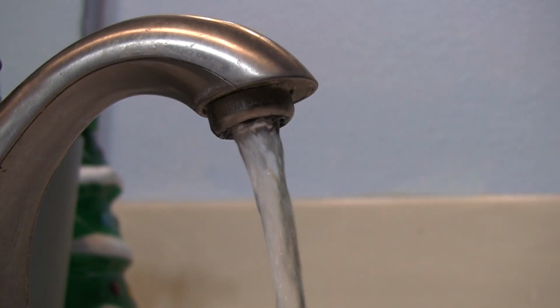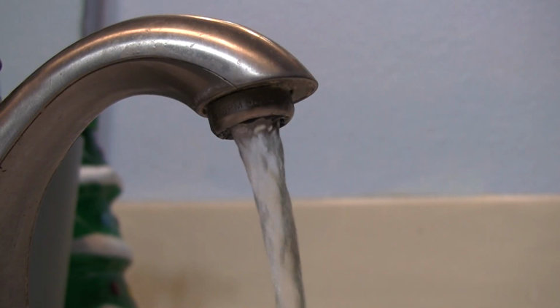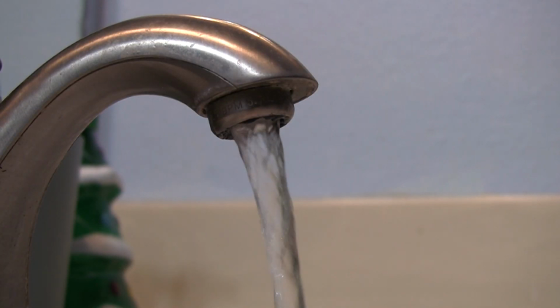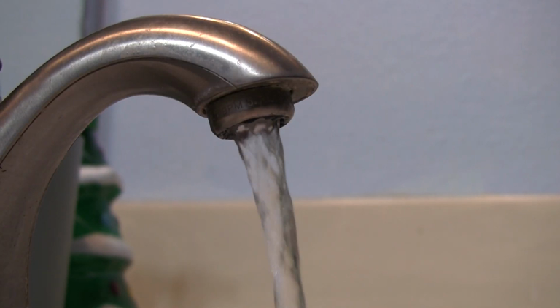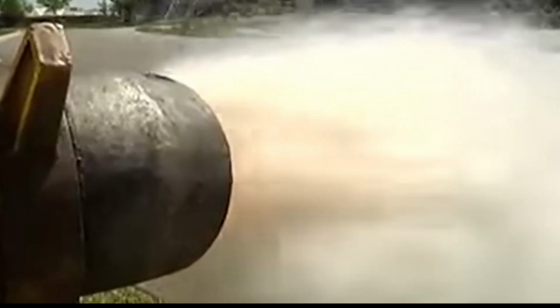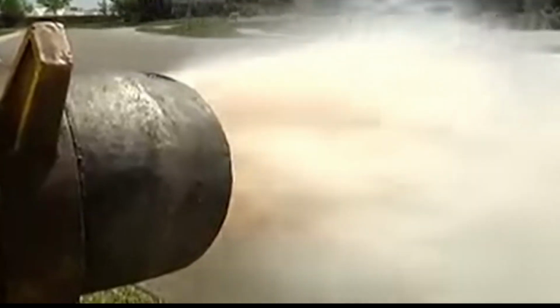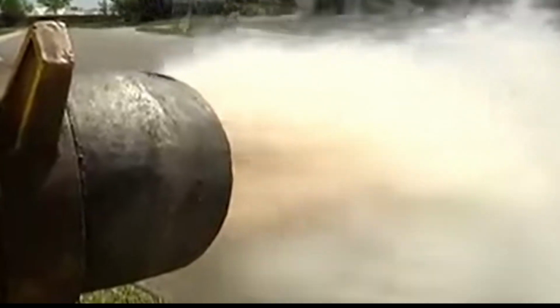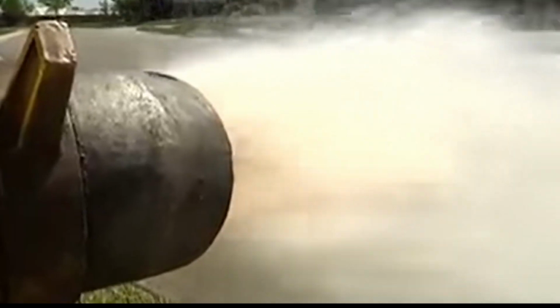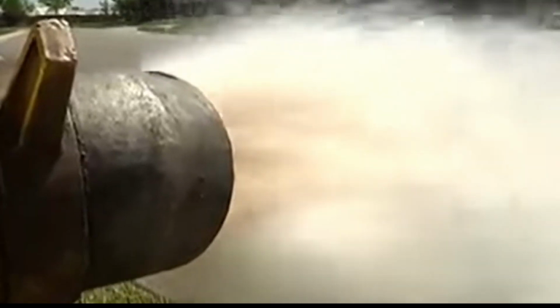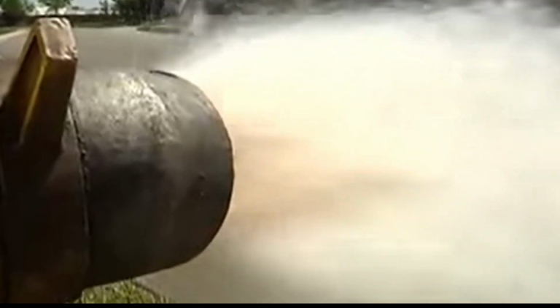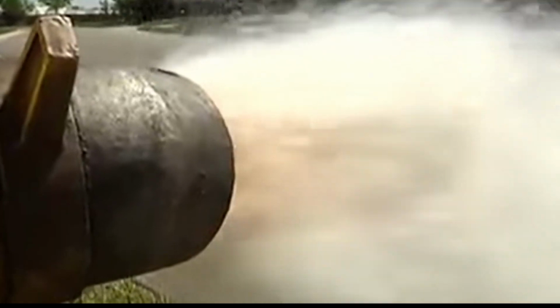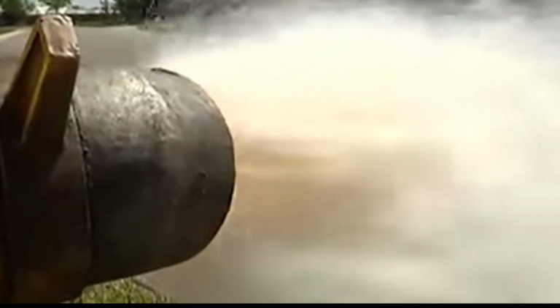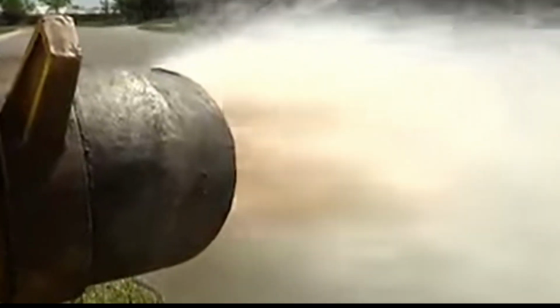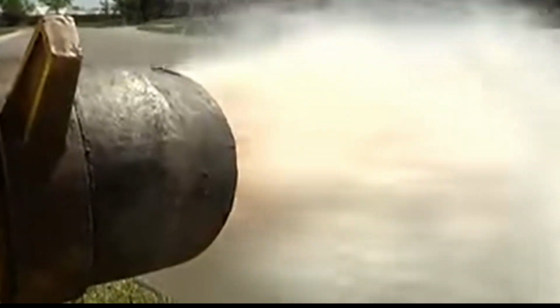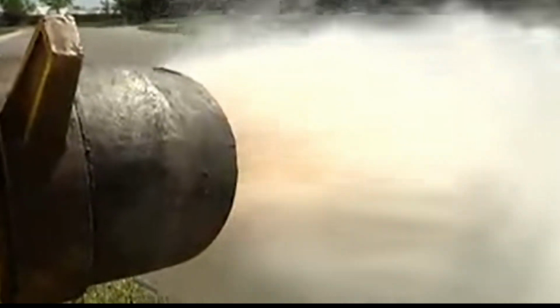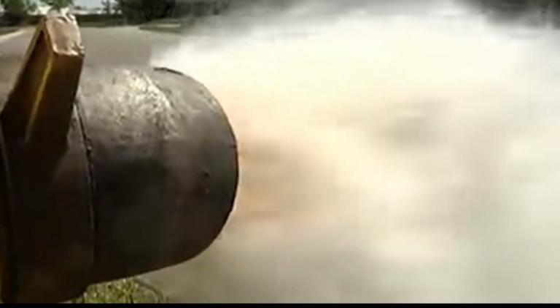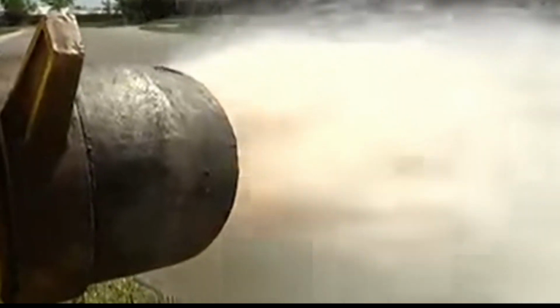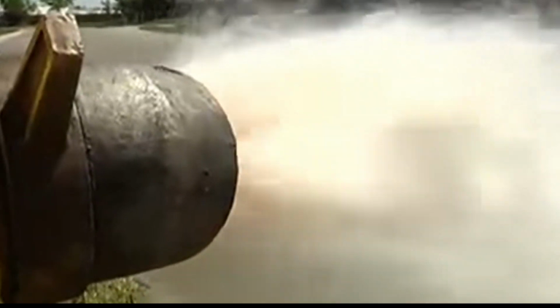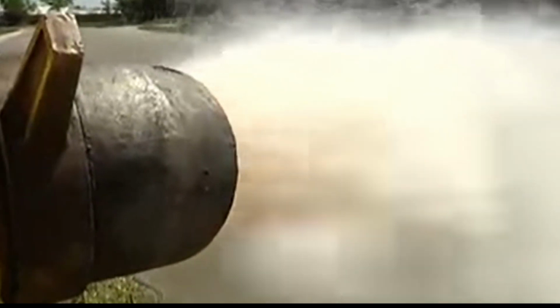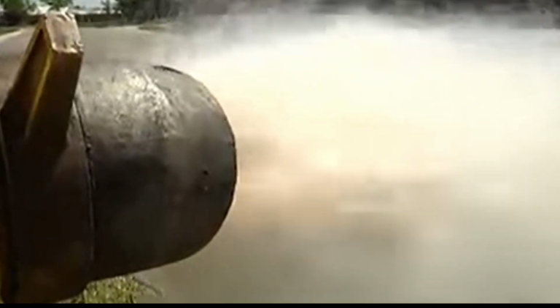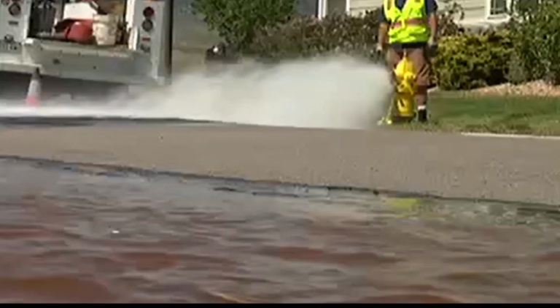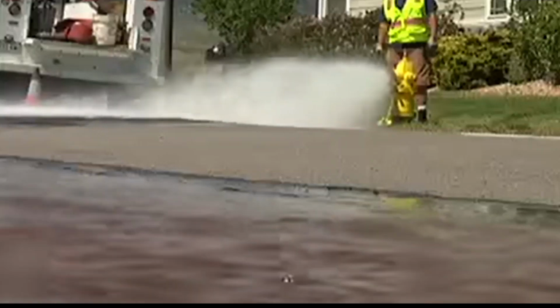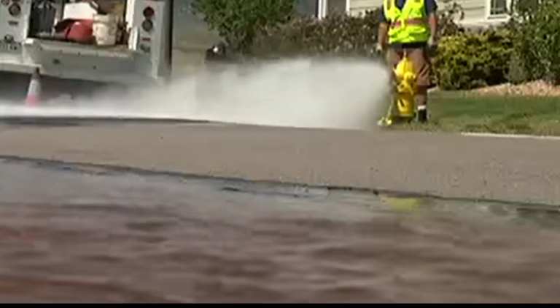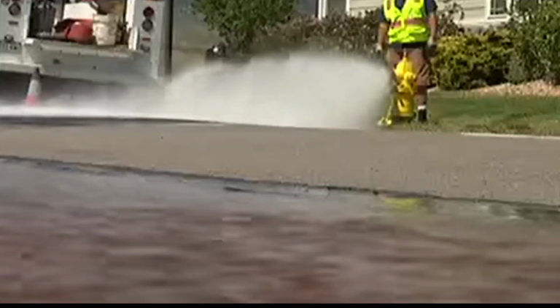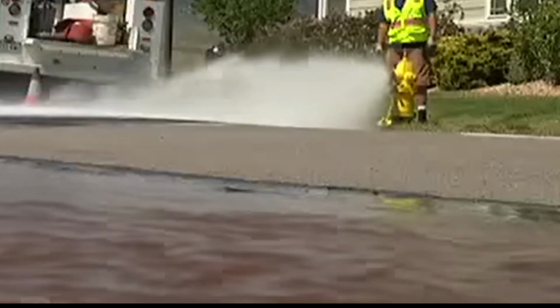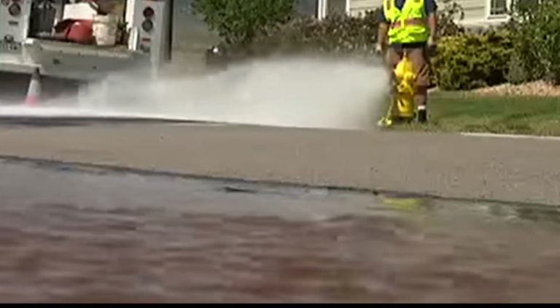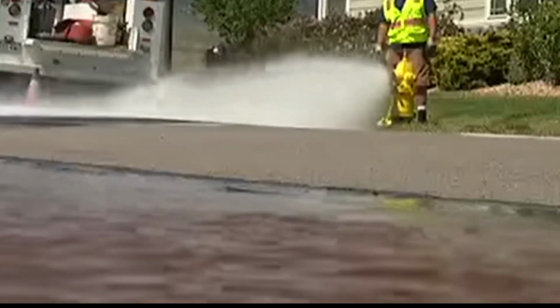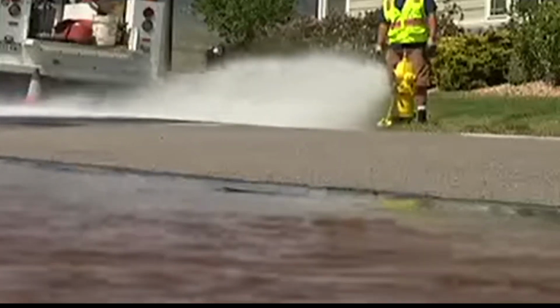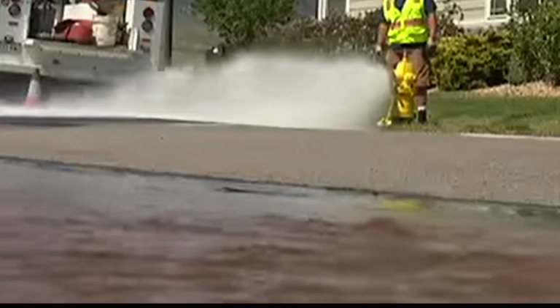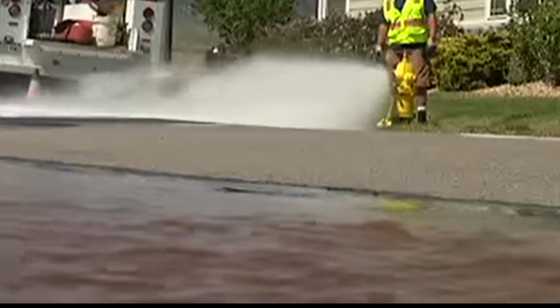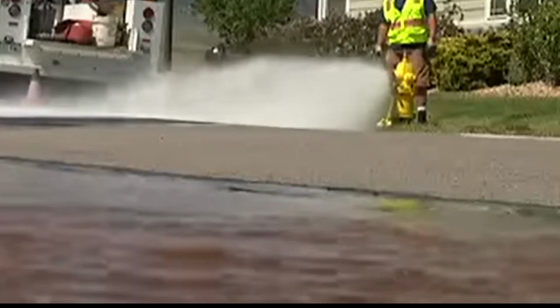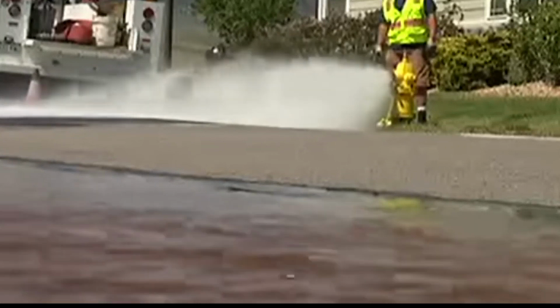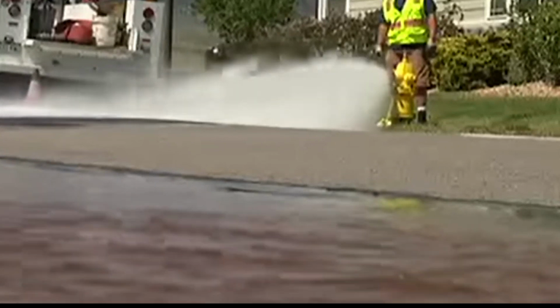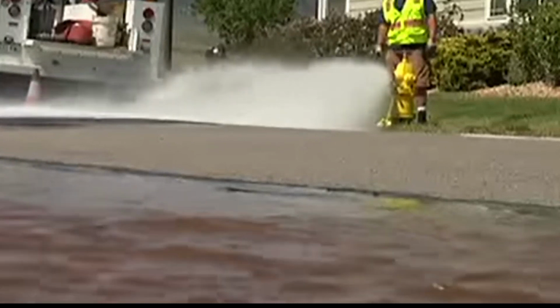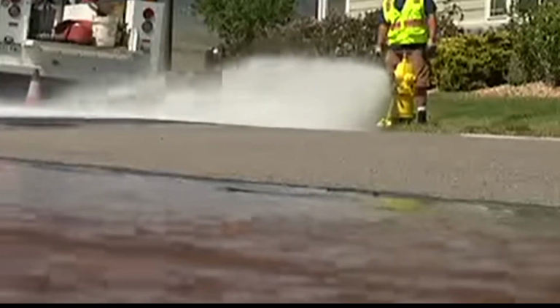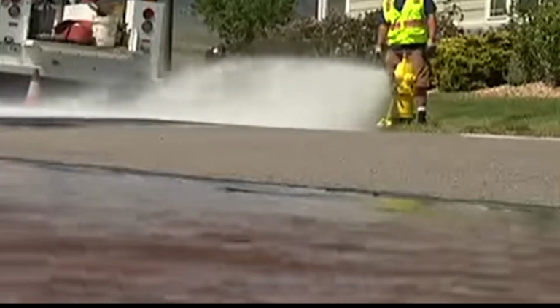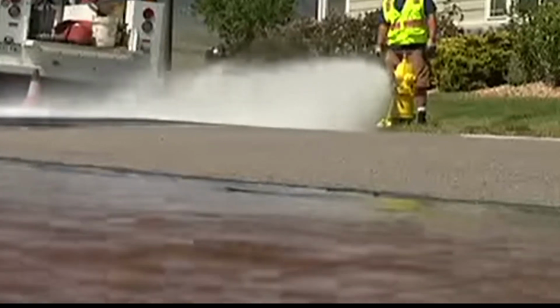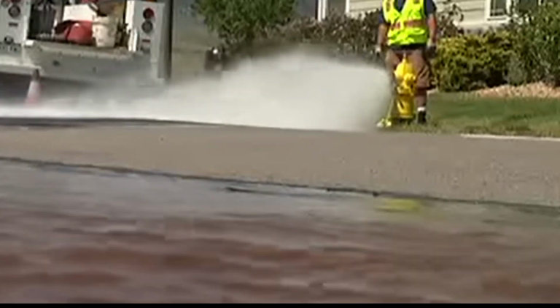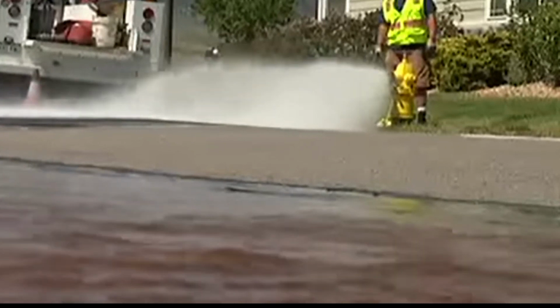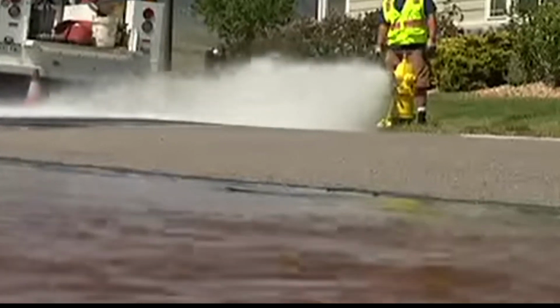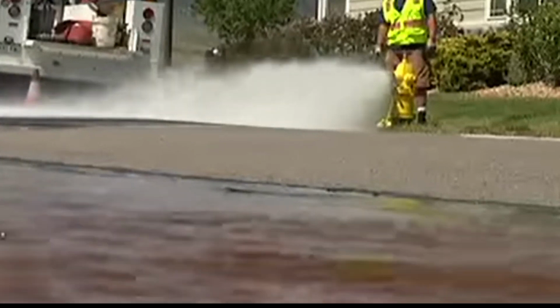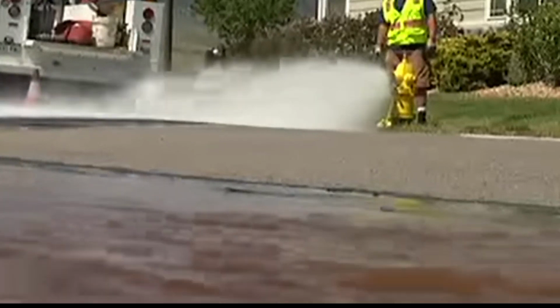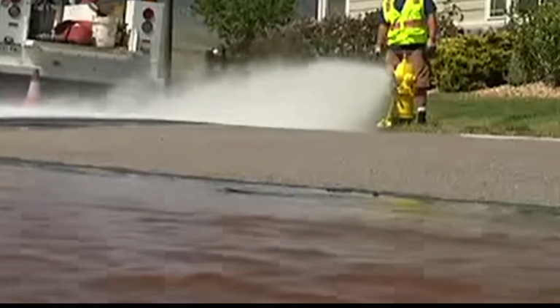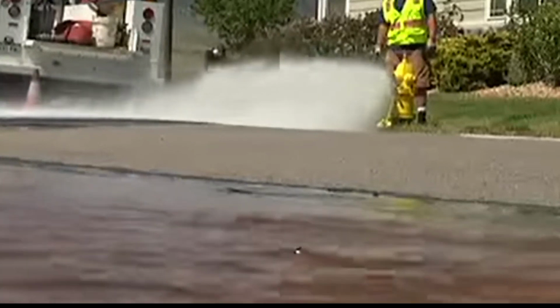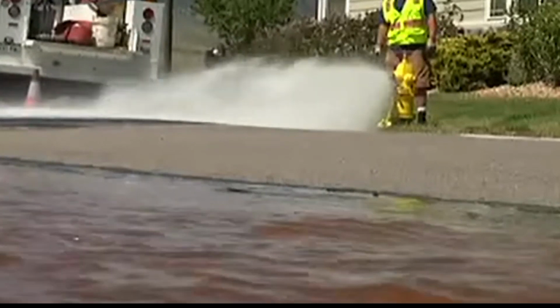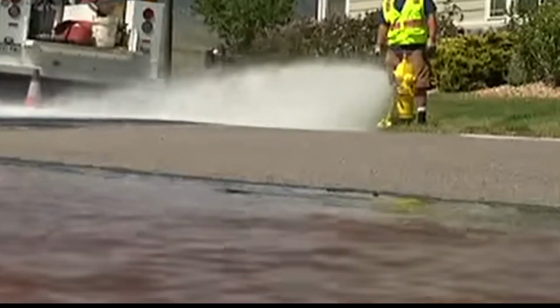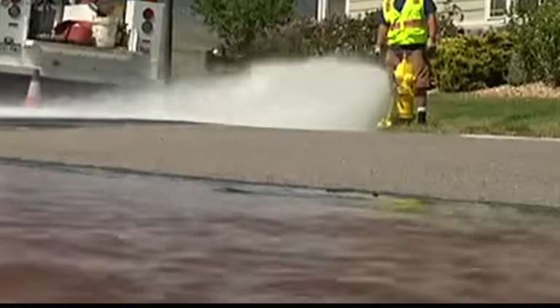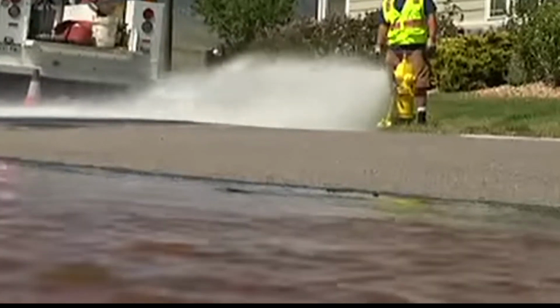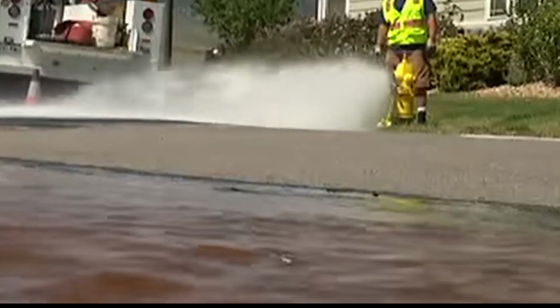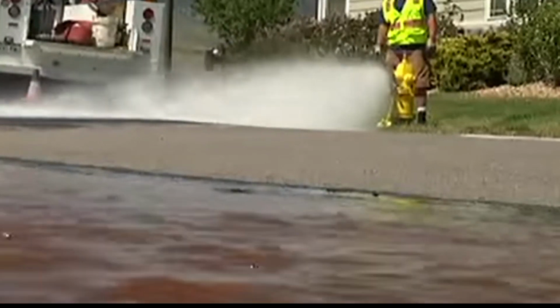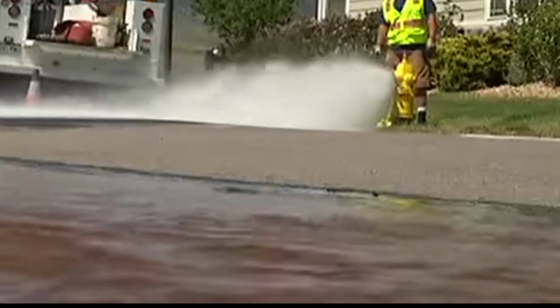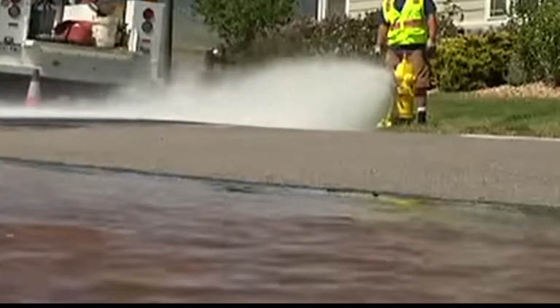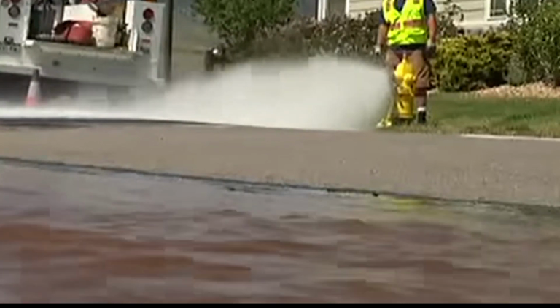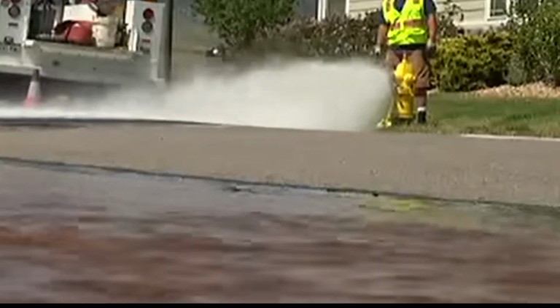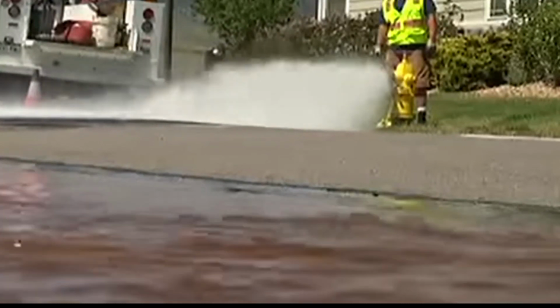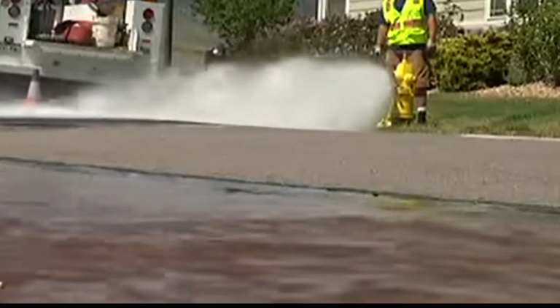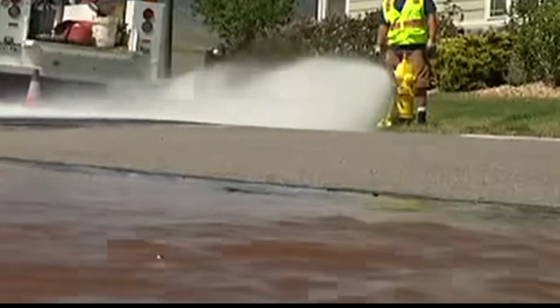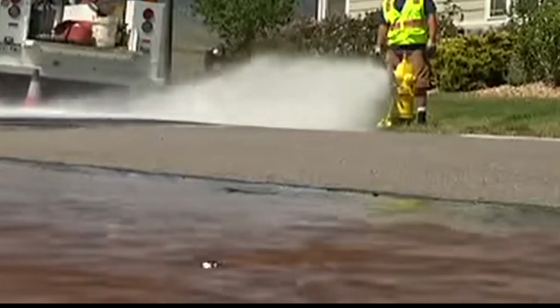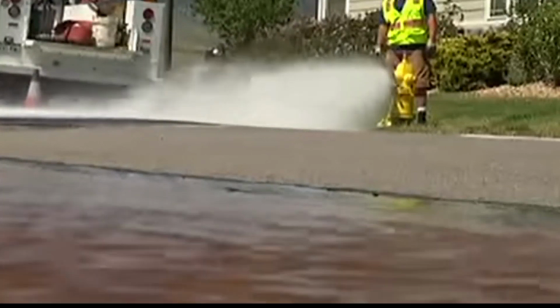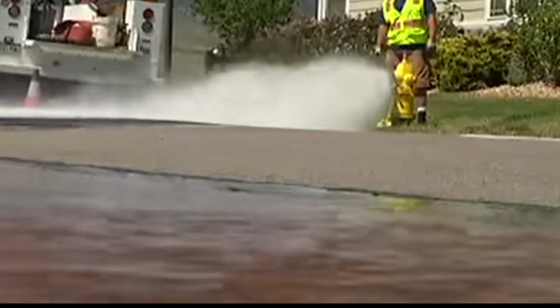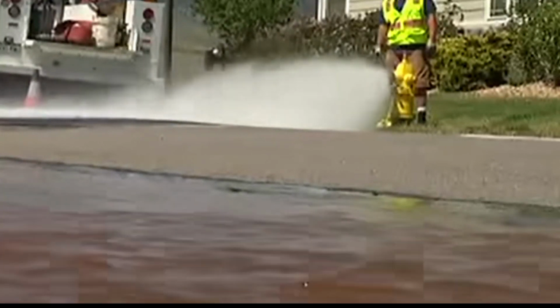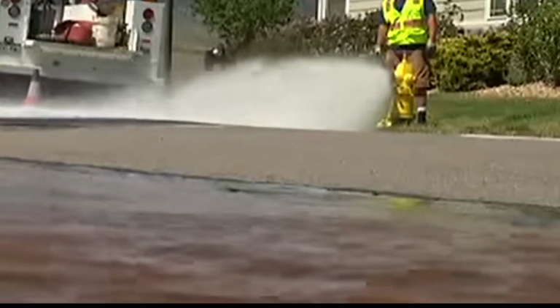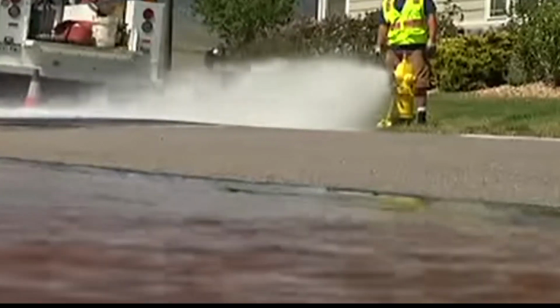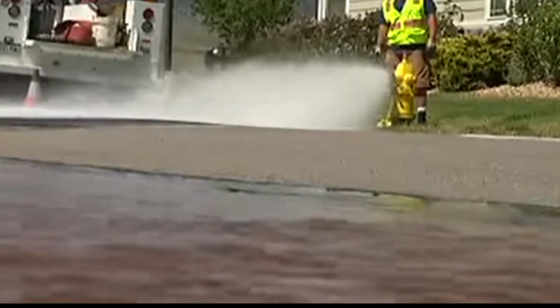This uni-directional style of flushing the pipes removes sediment by sending water onto the streets and down the storm drains.